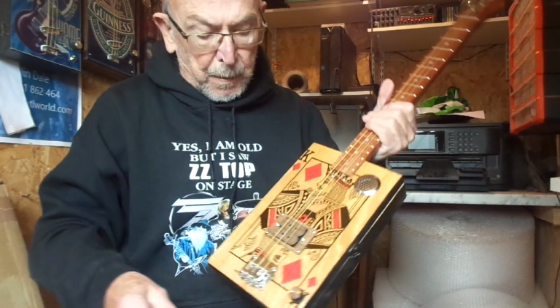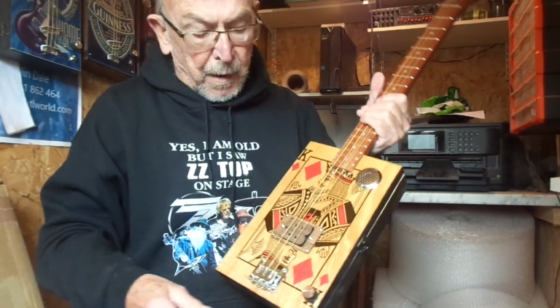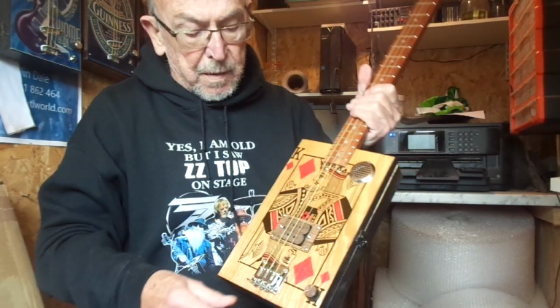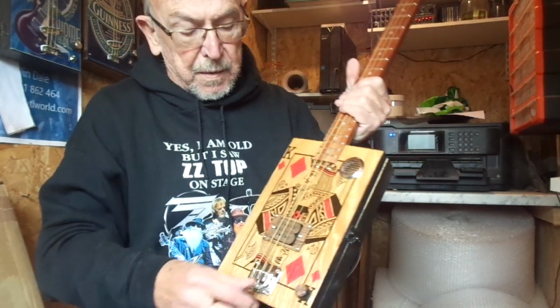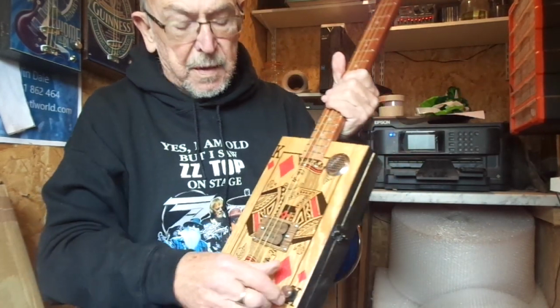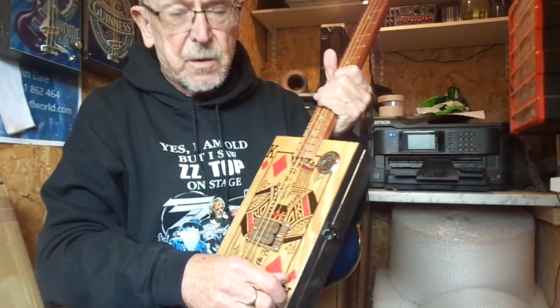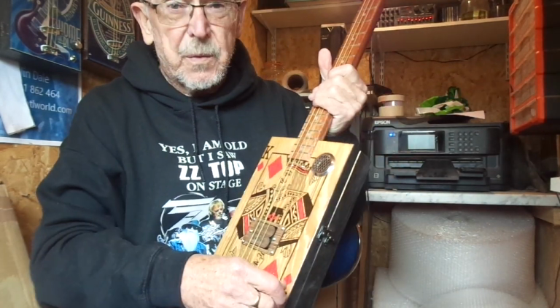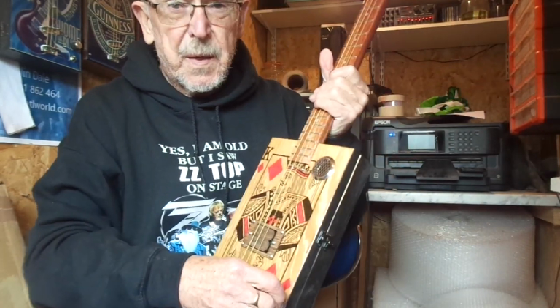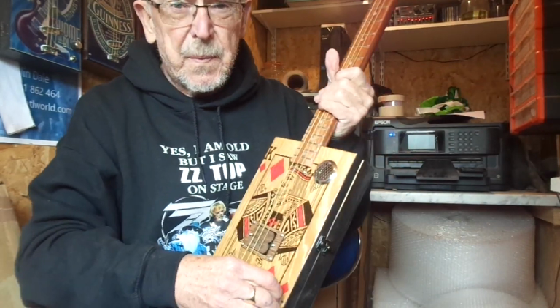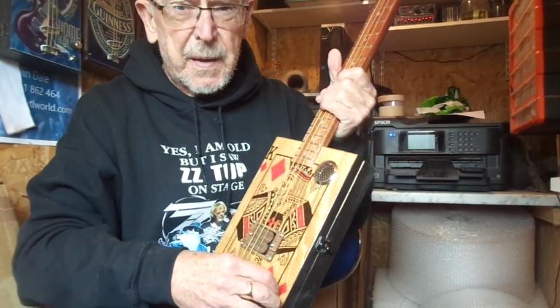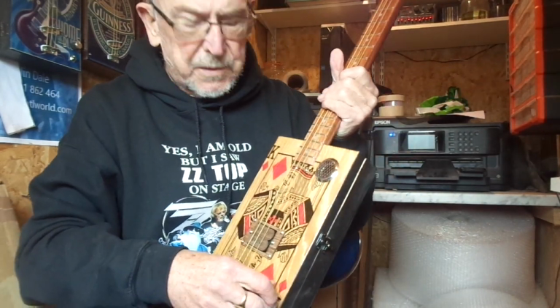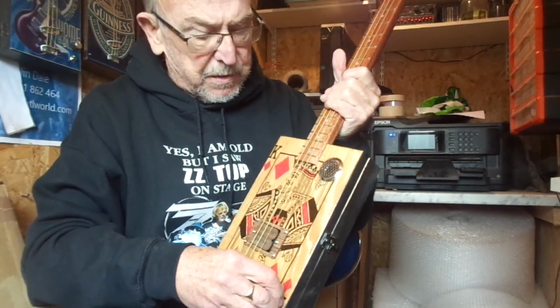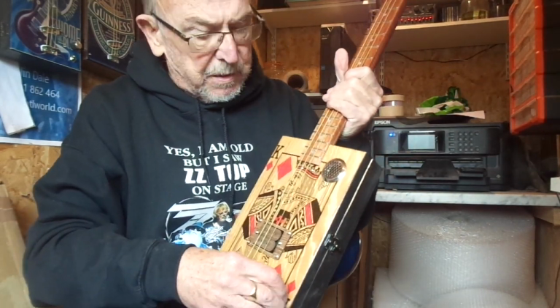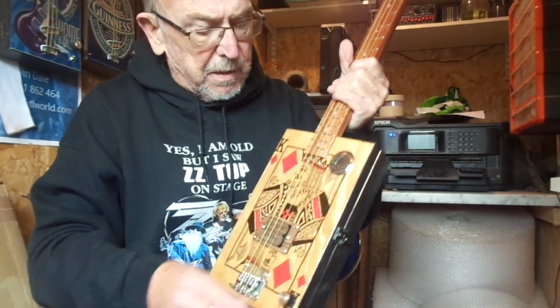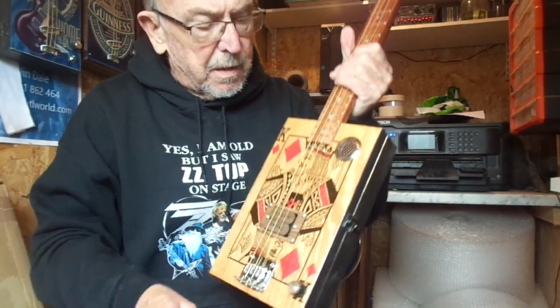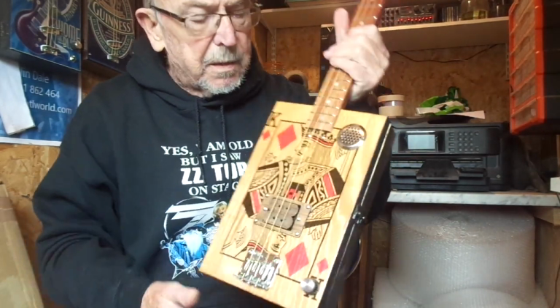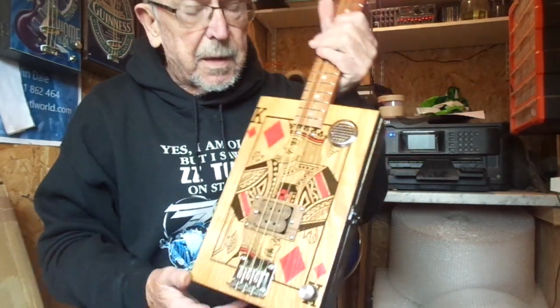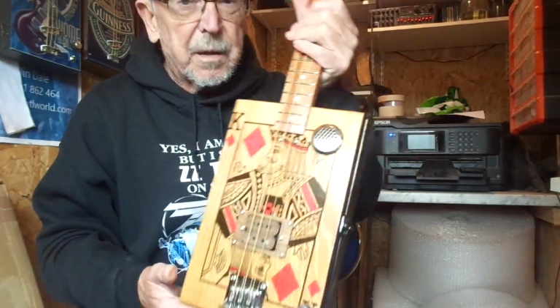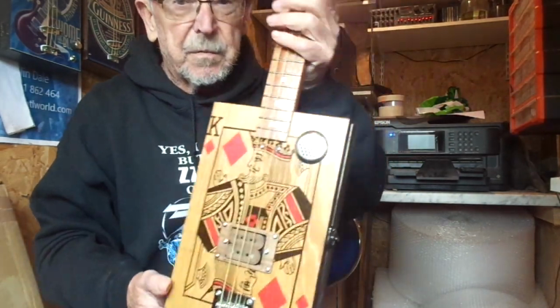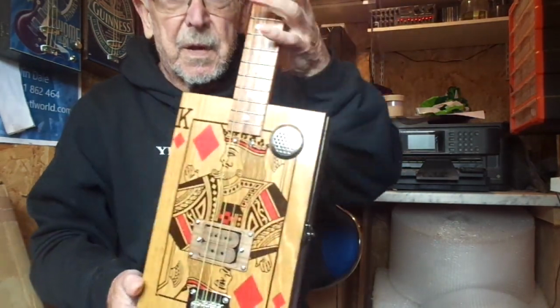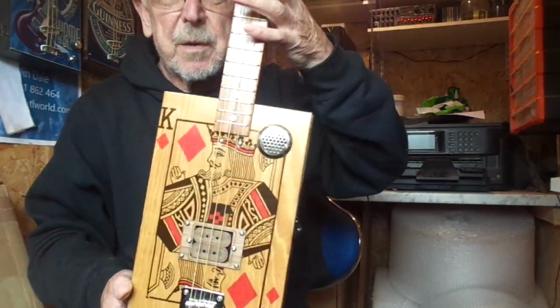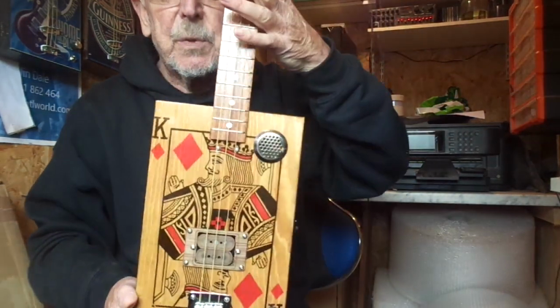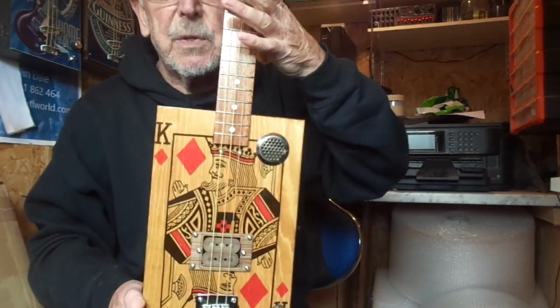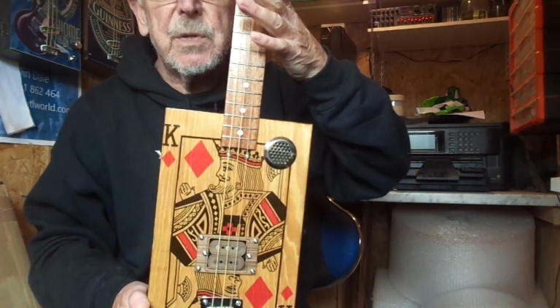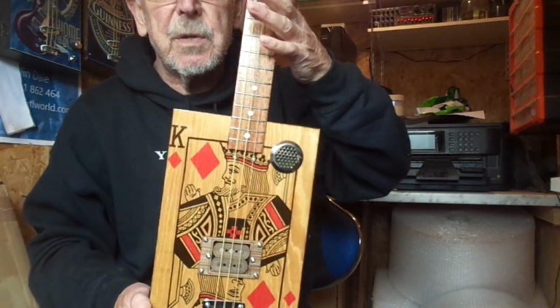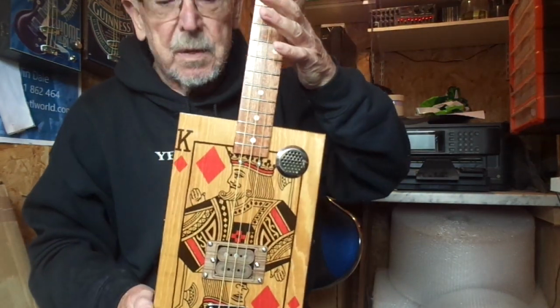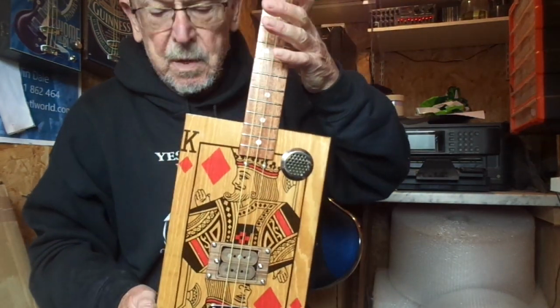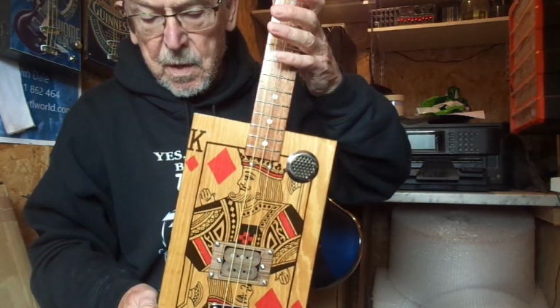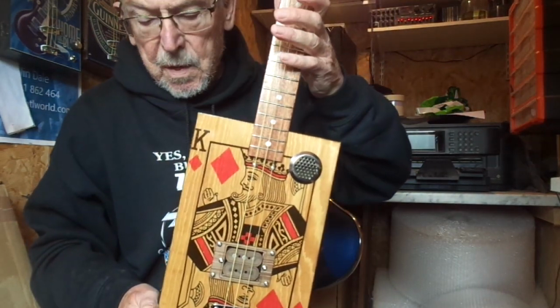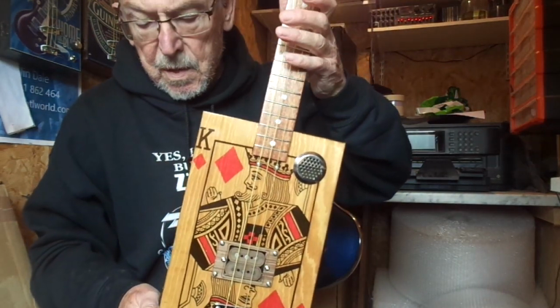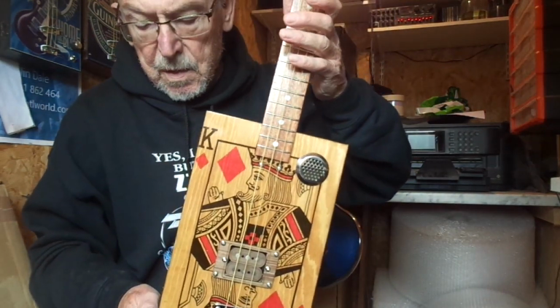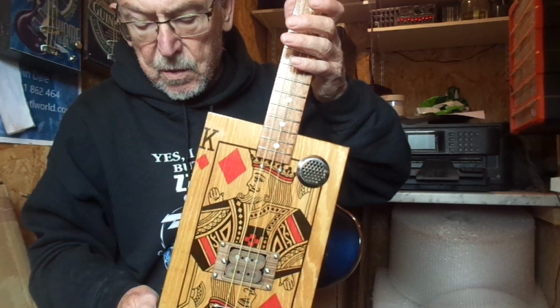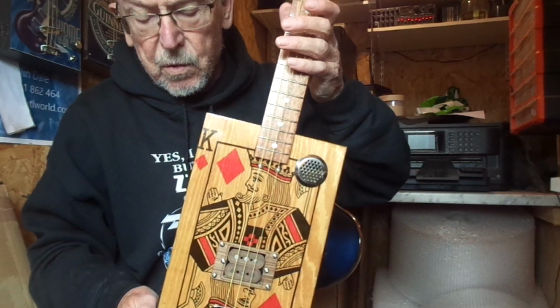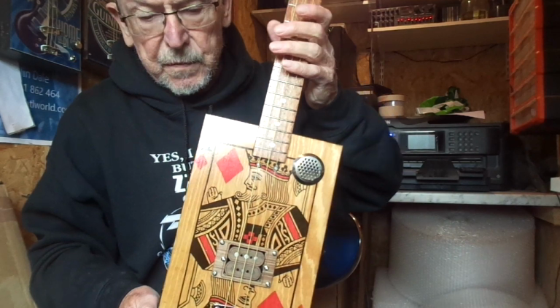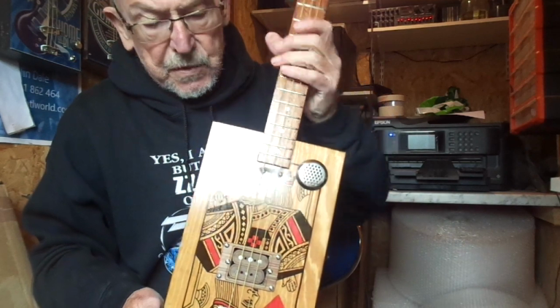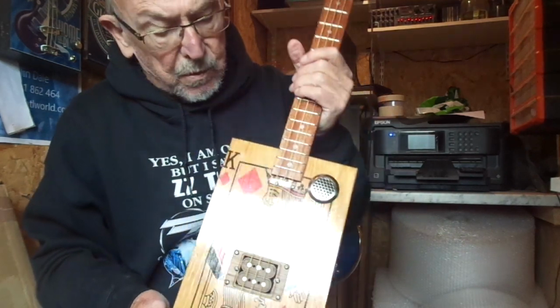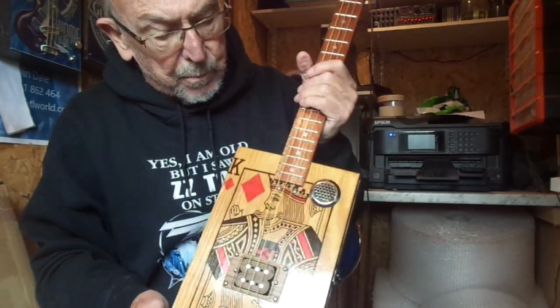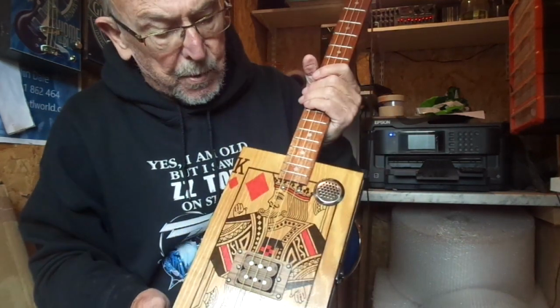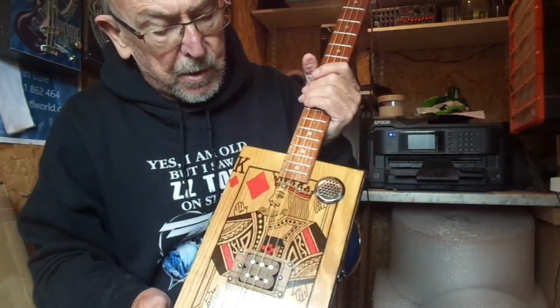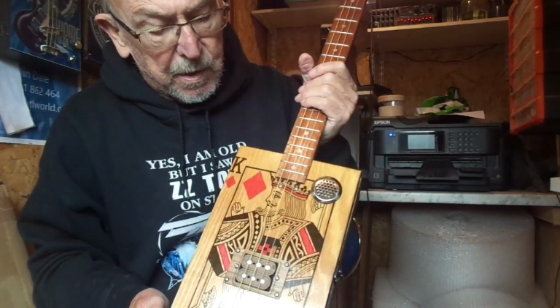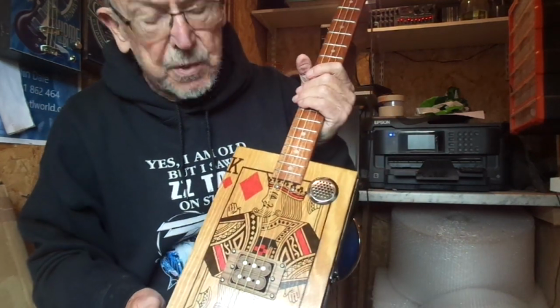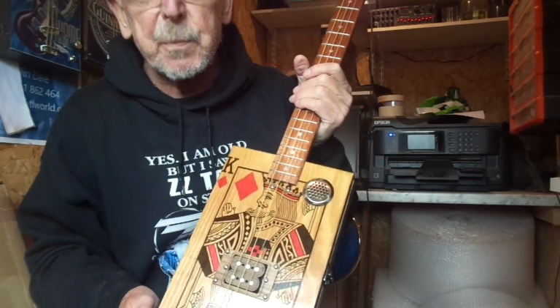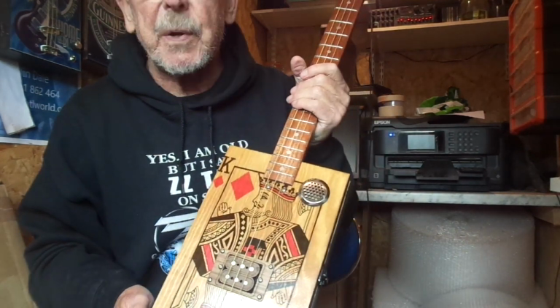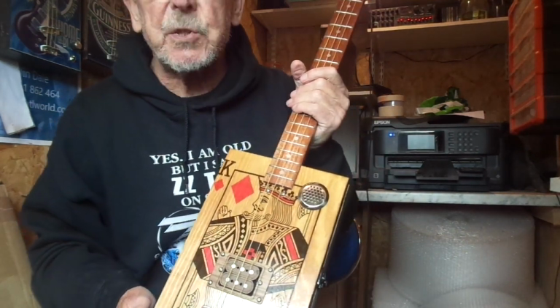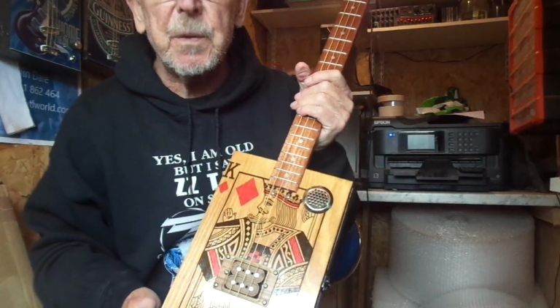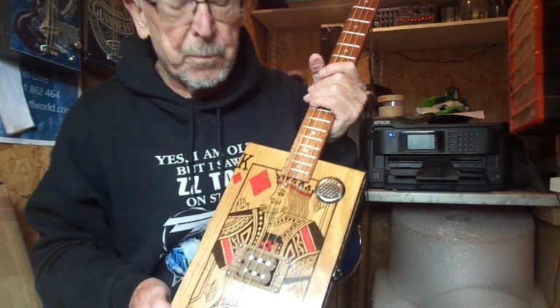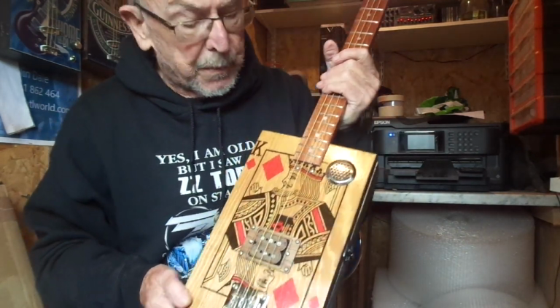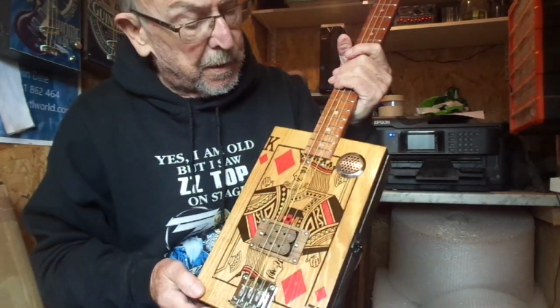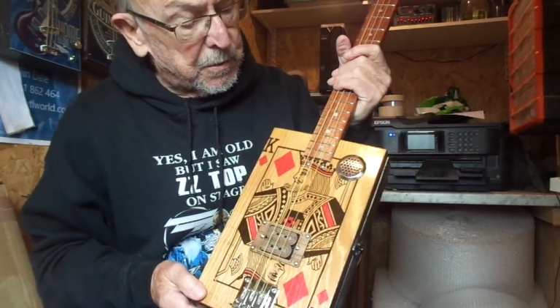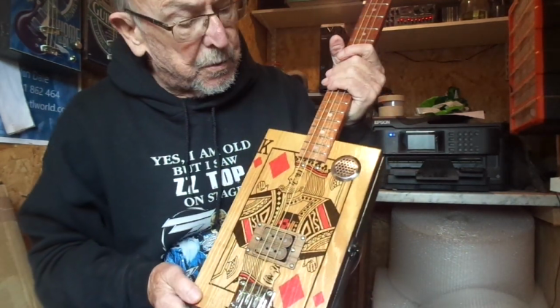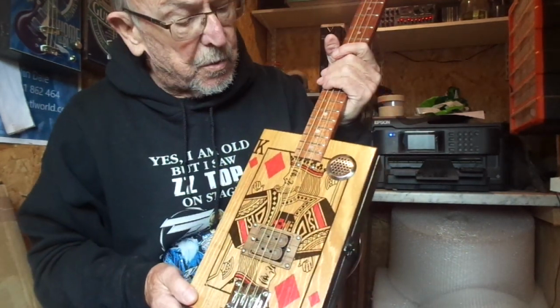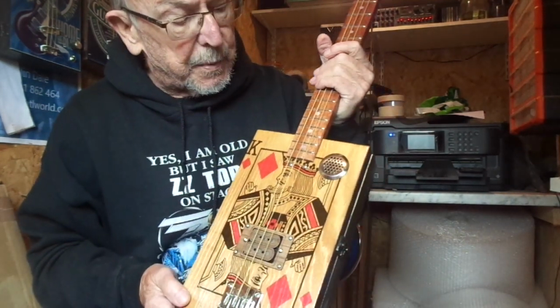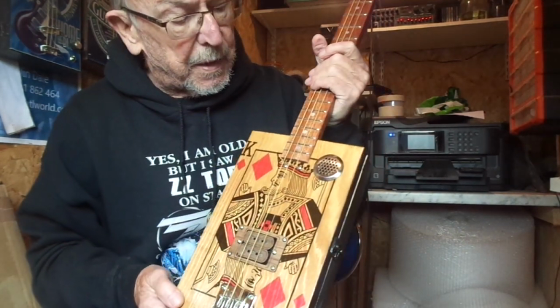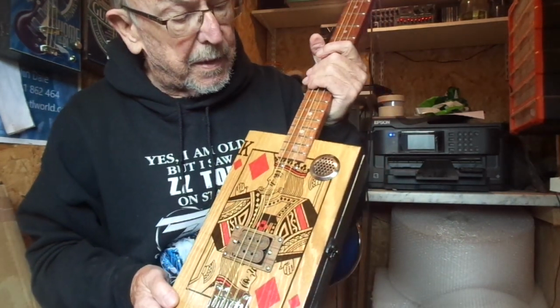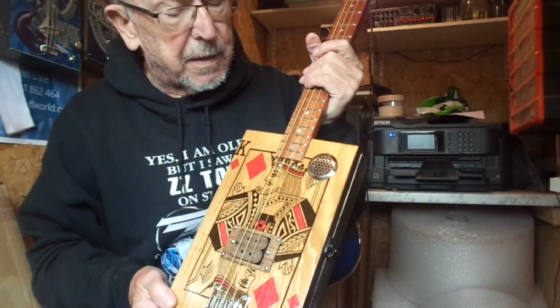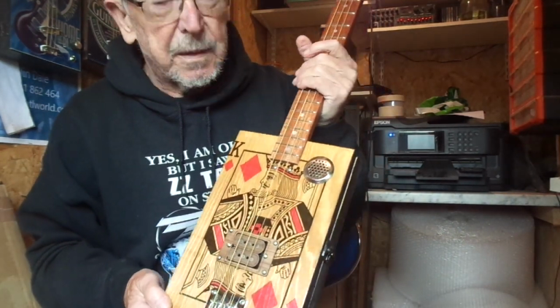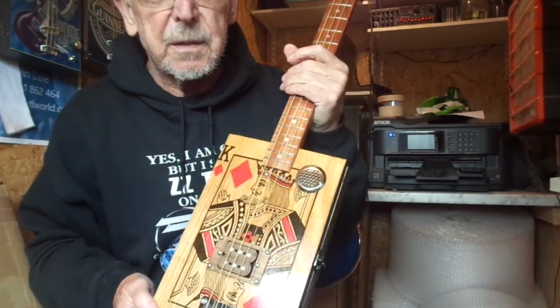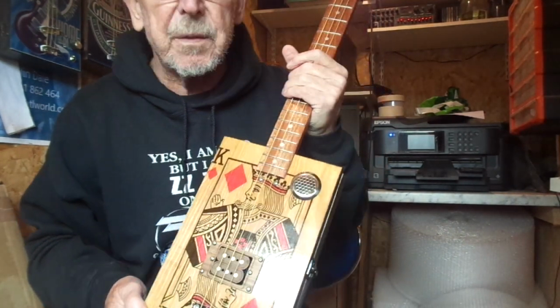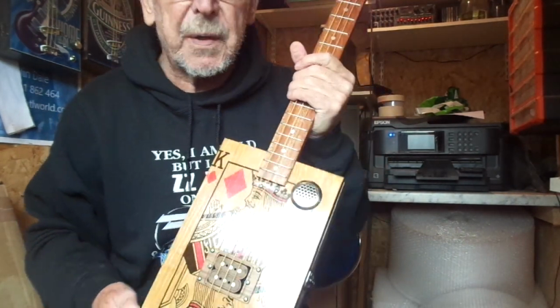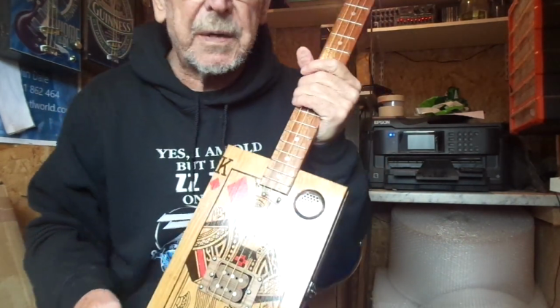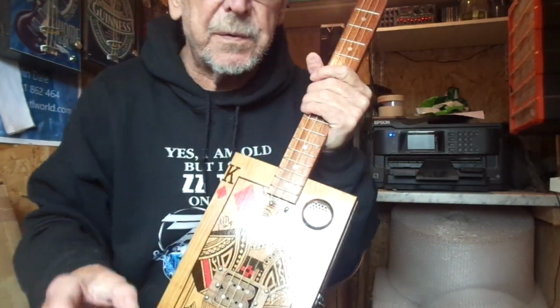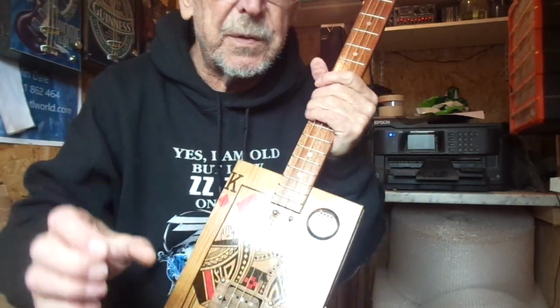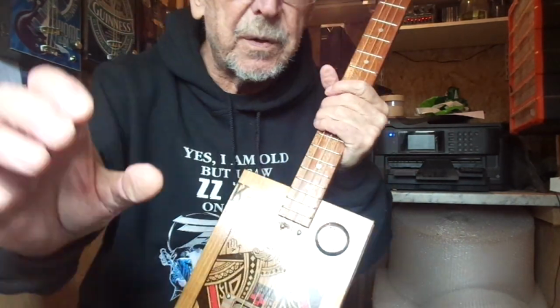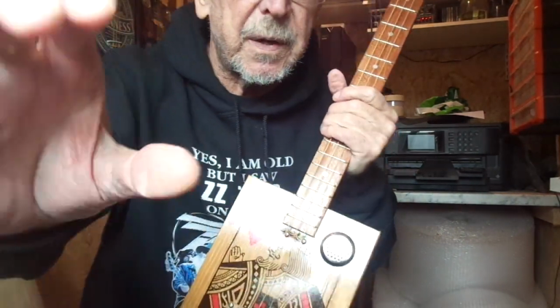There you go then, that's the King of Diamonds, Colvis Humbucker Special. I do hope you like it and thanks for looking.